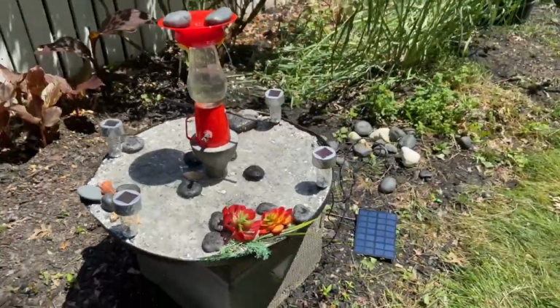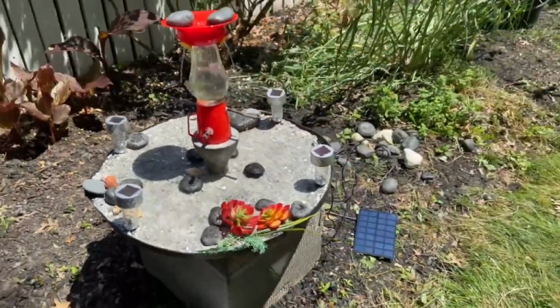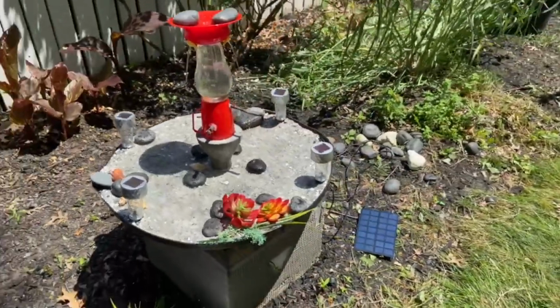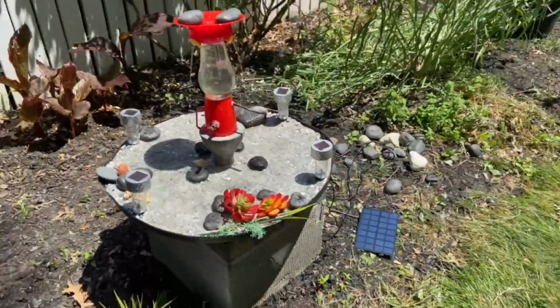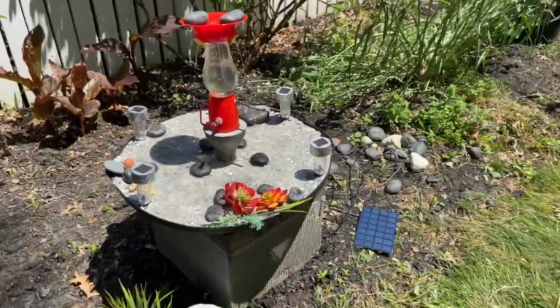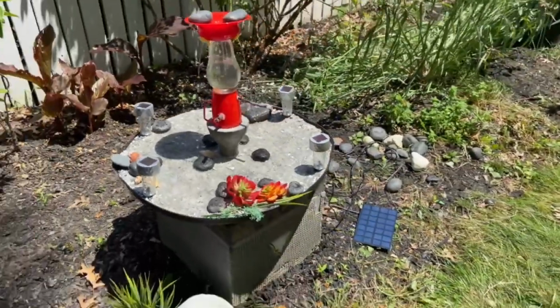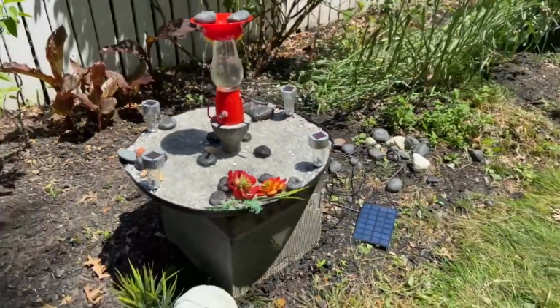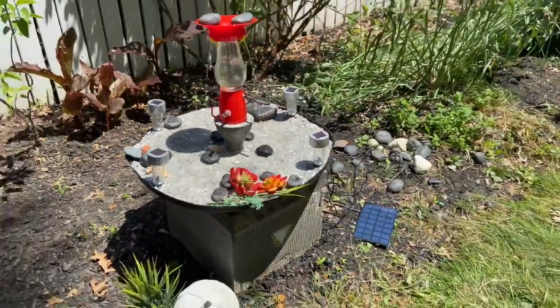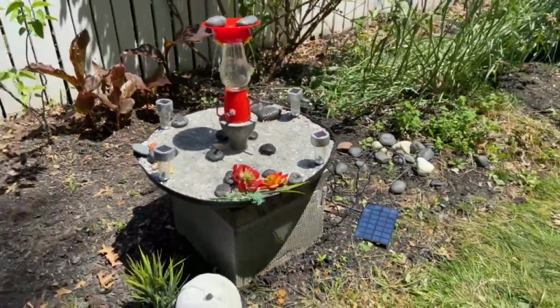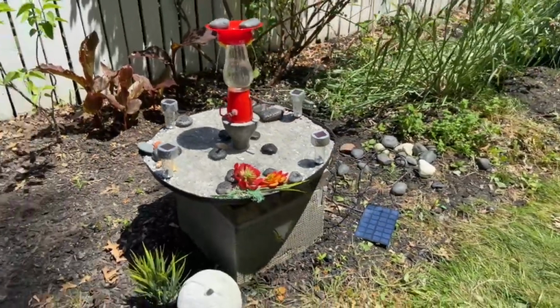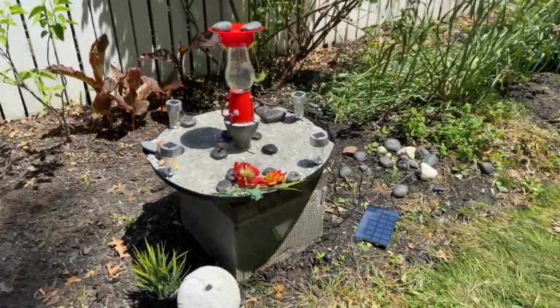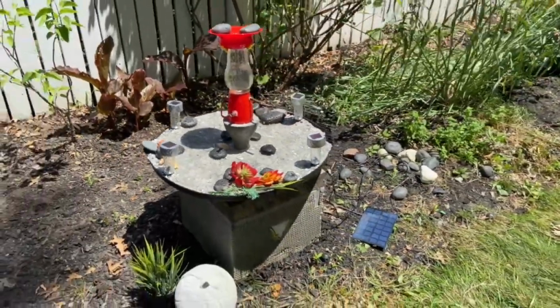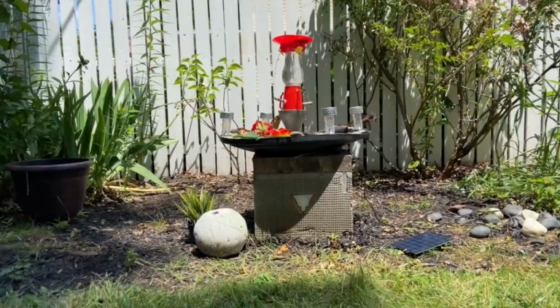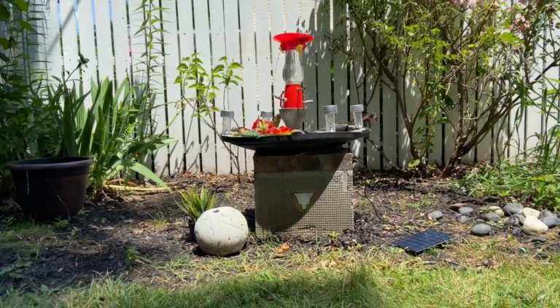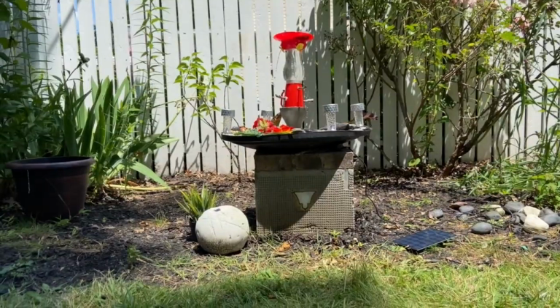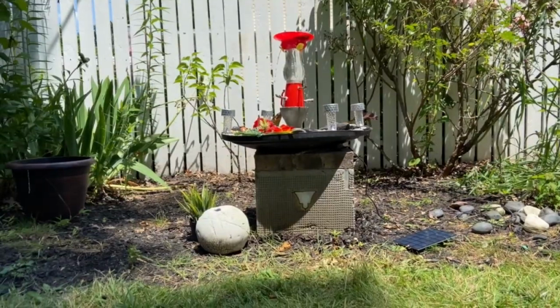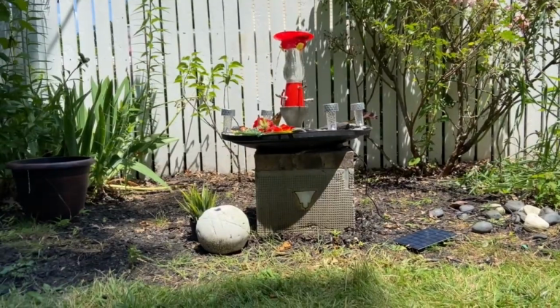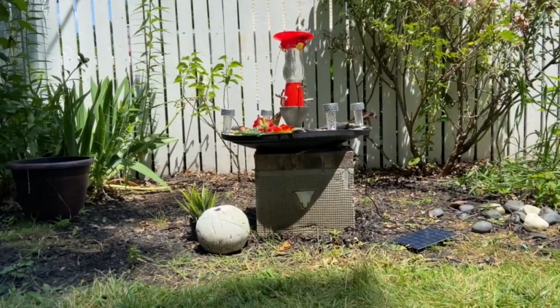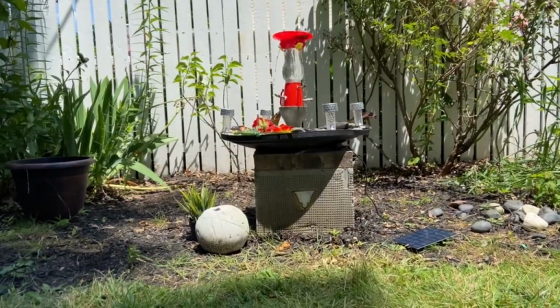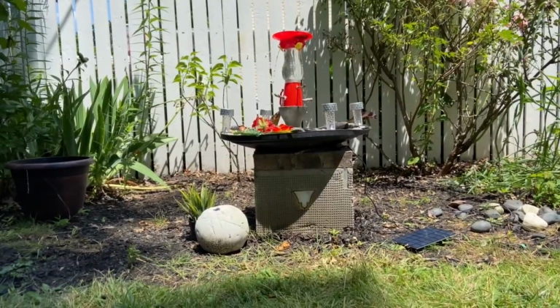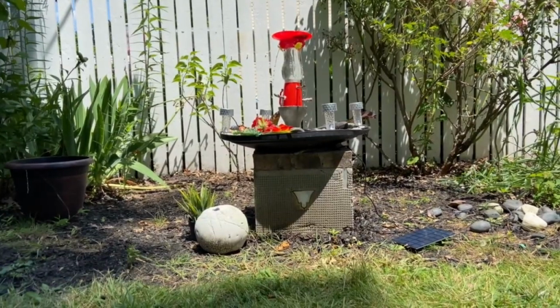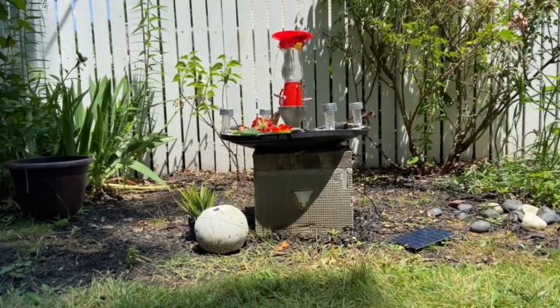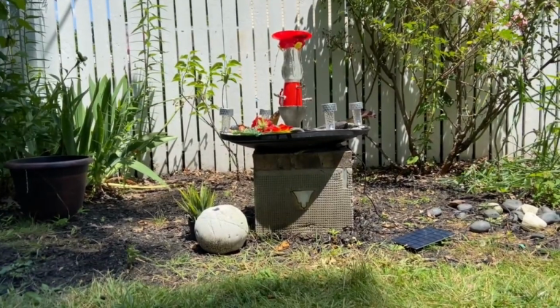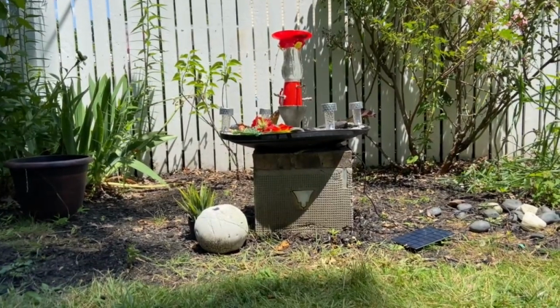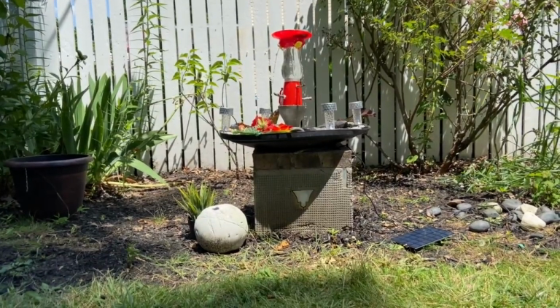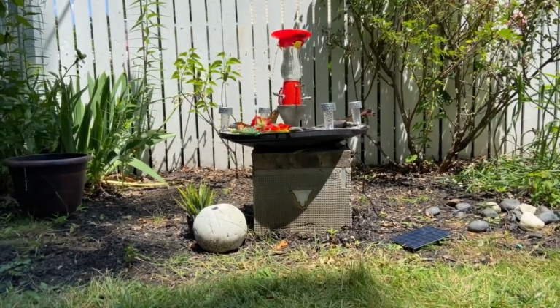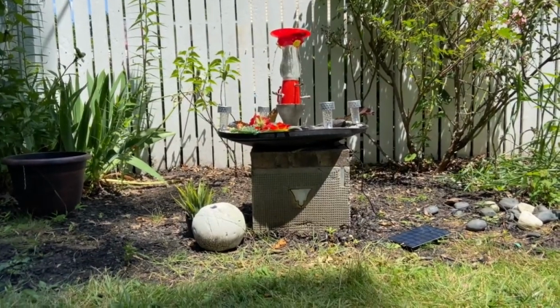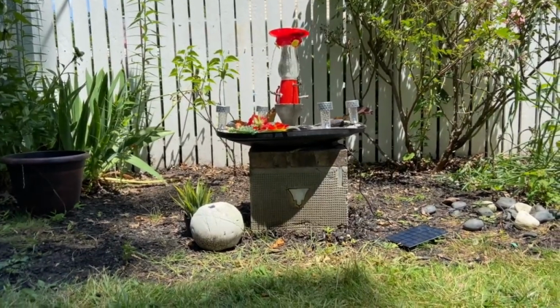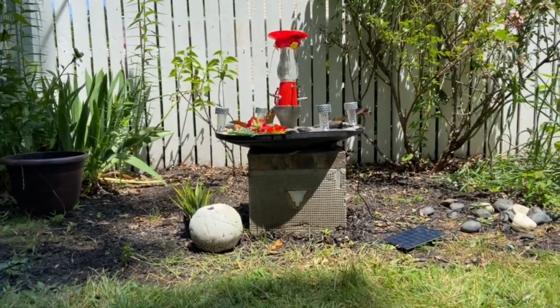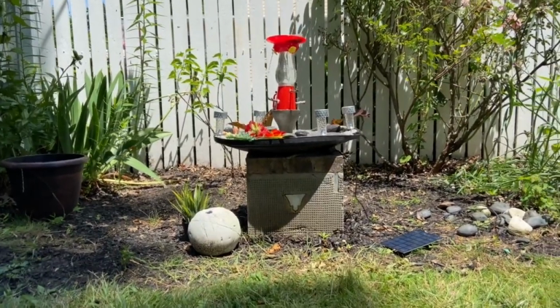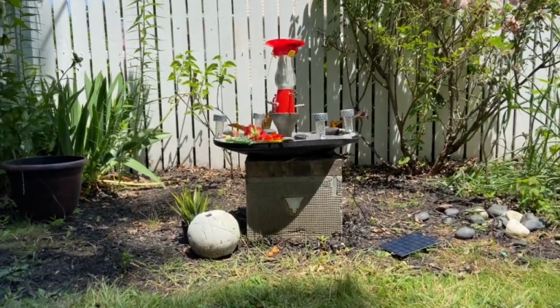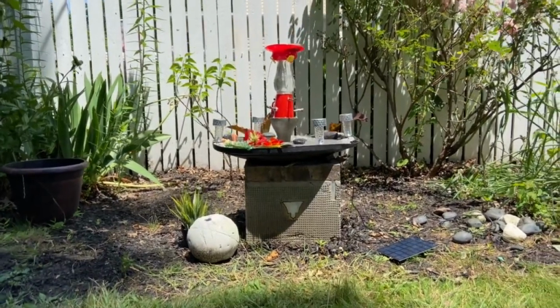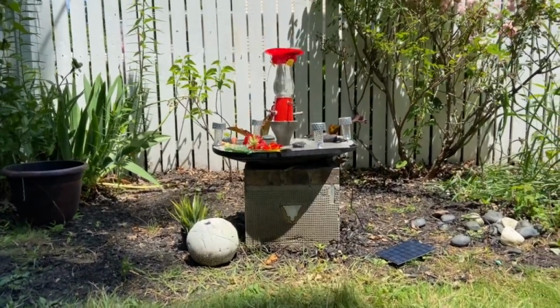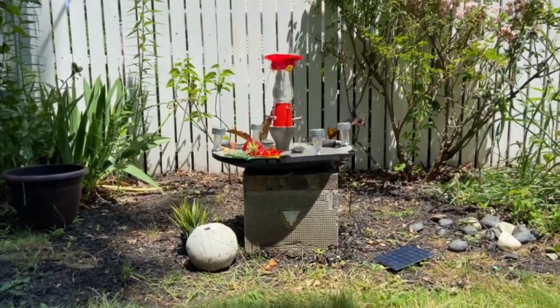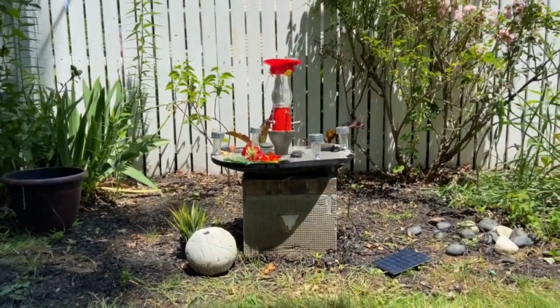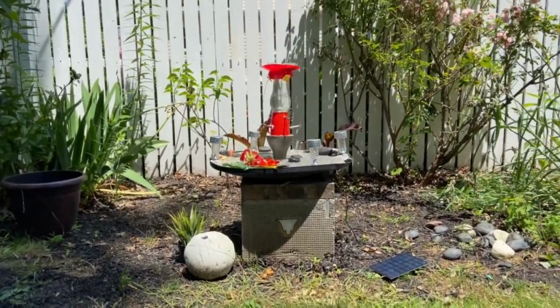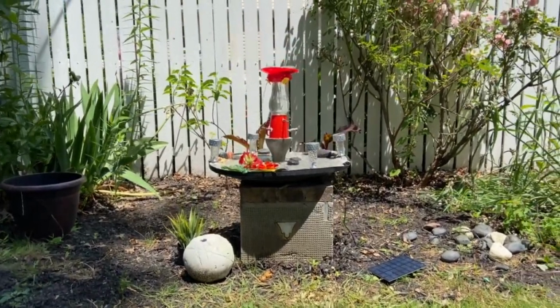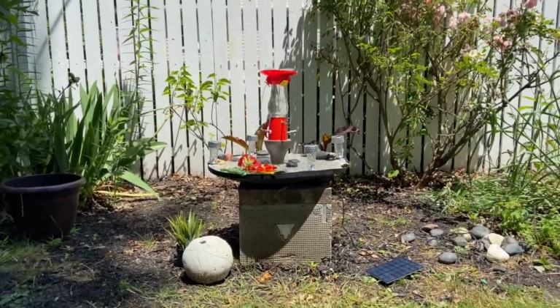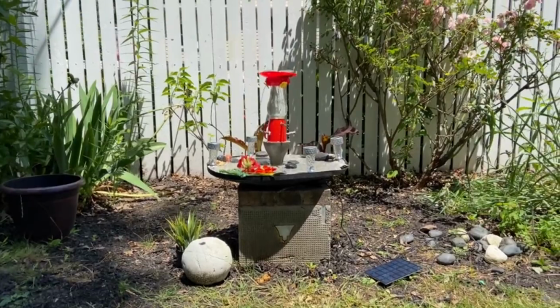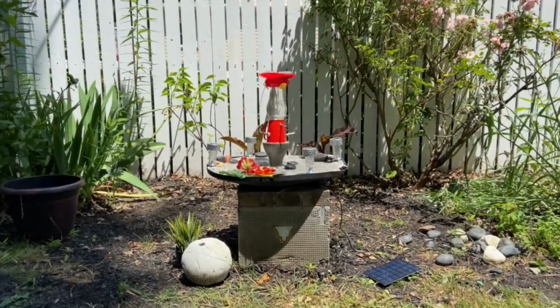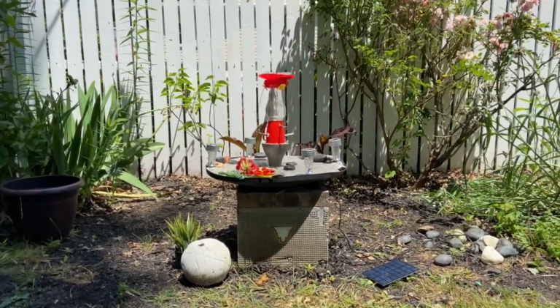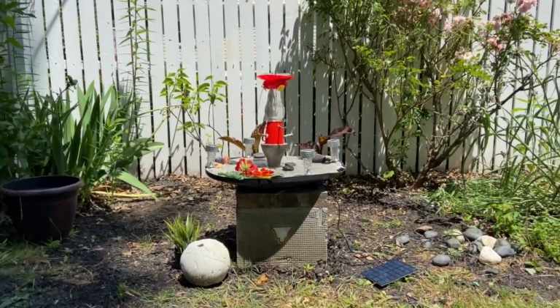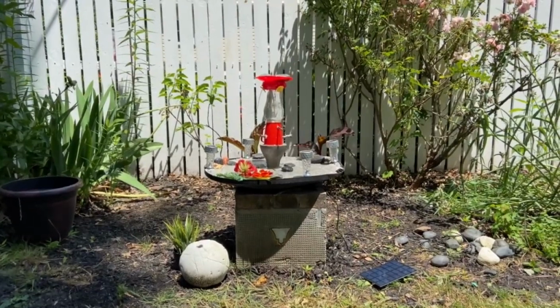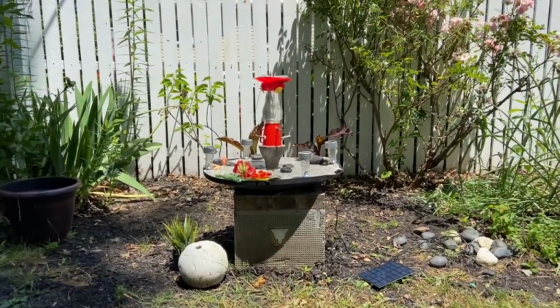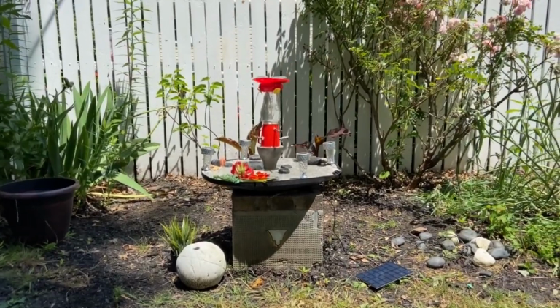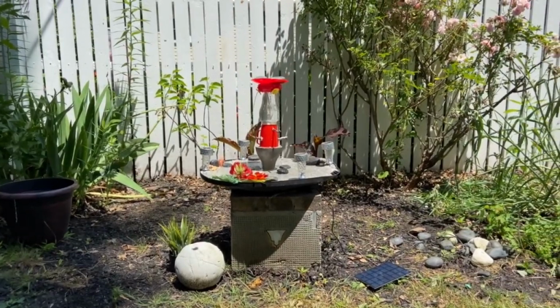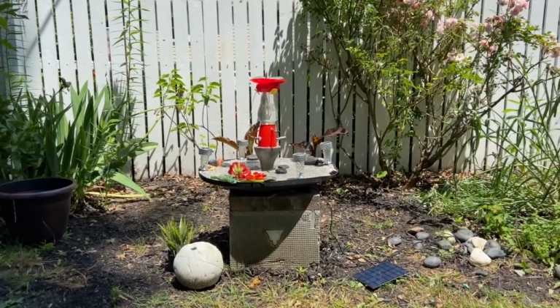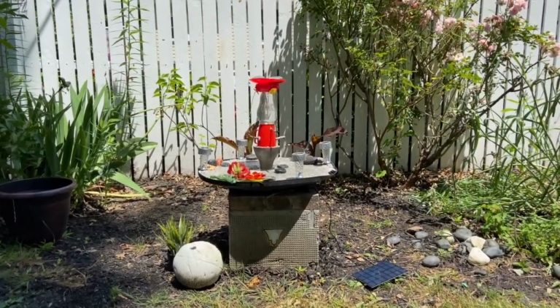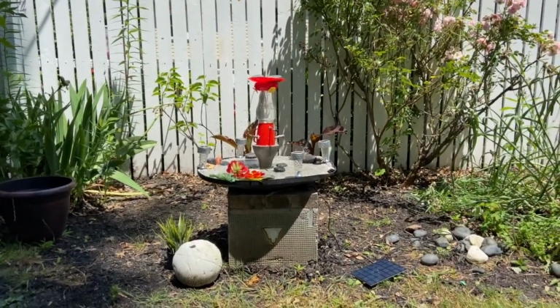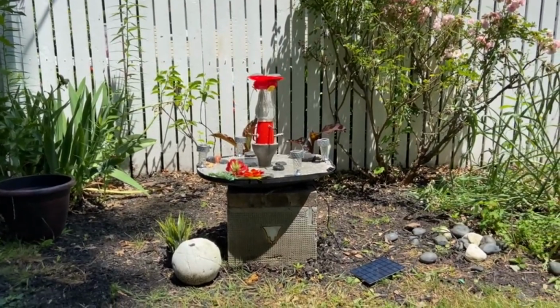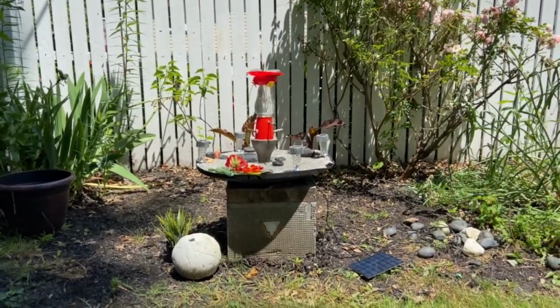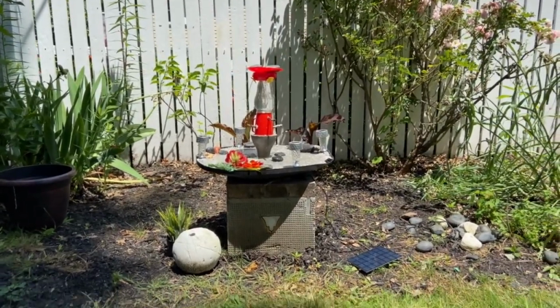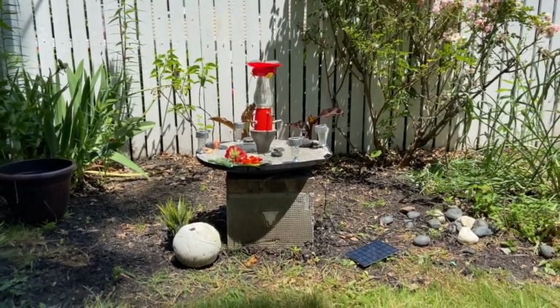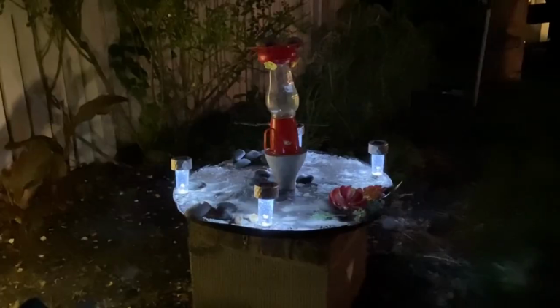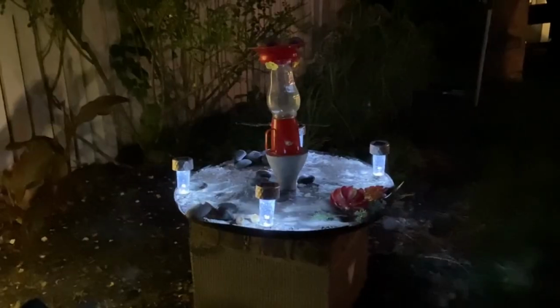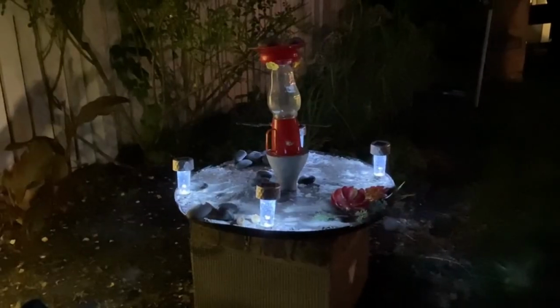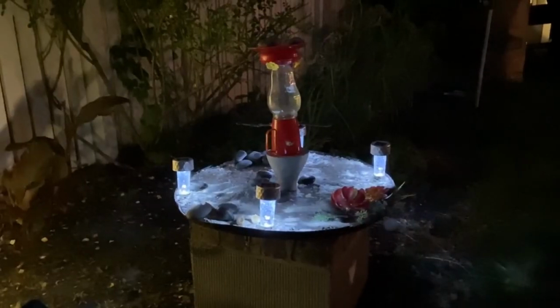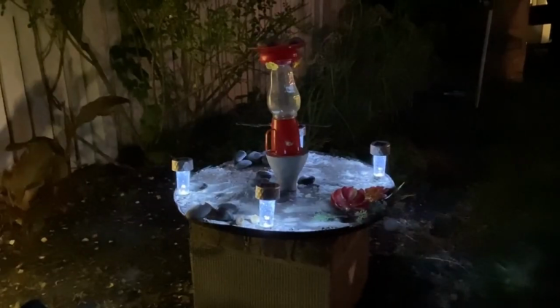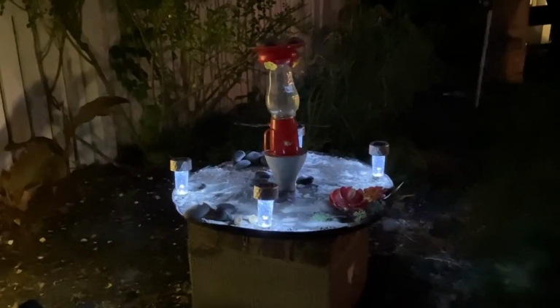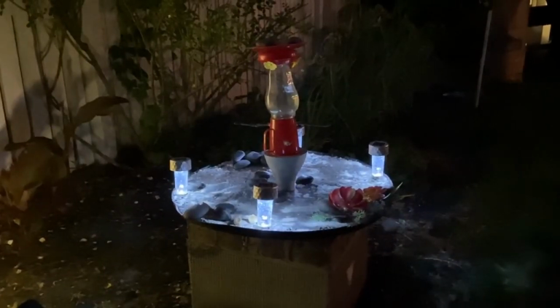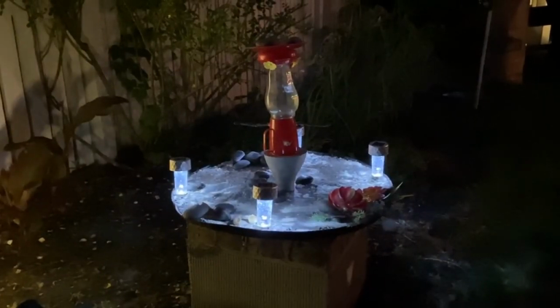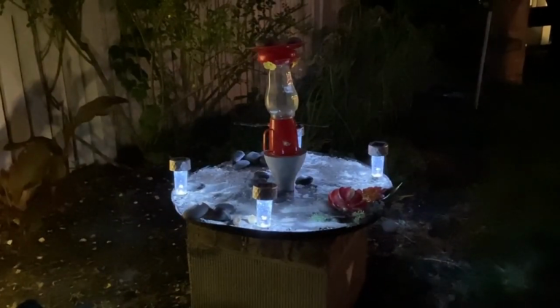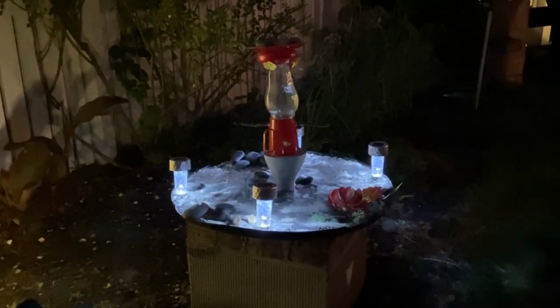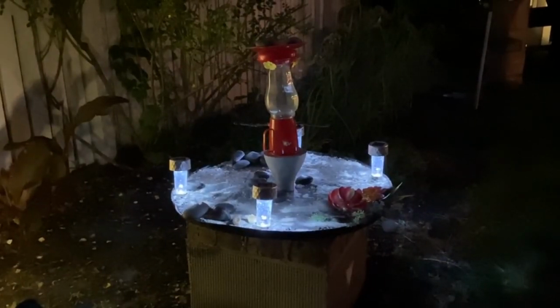Don't forget to watch my other bird bath videos from these links. Thank you for visiting. I will see you in the next one. Bye!